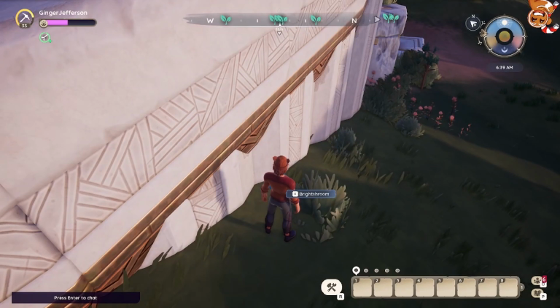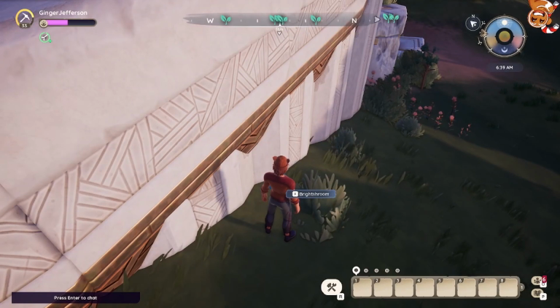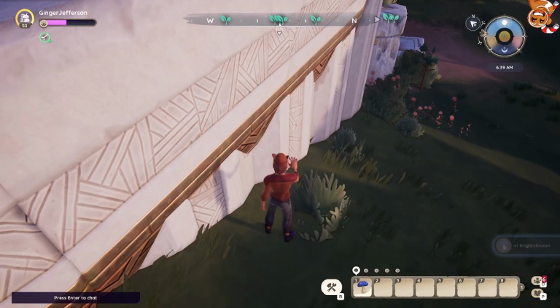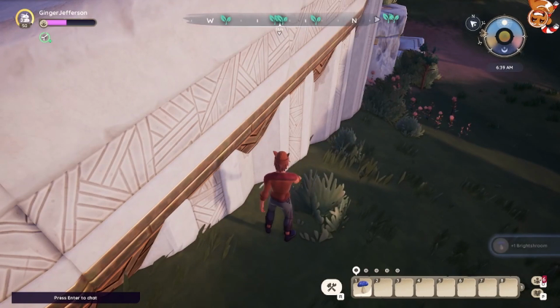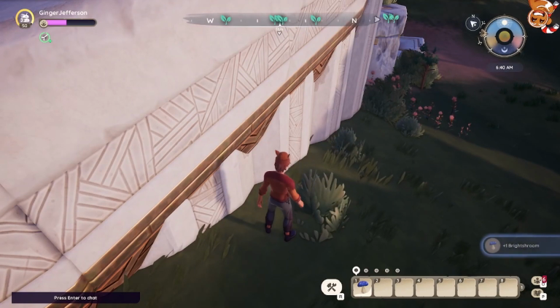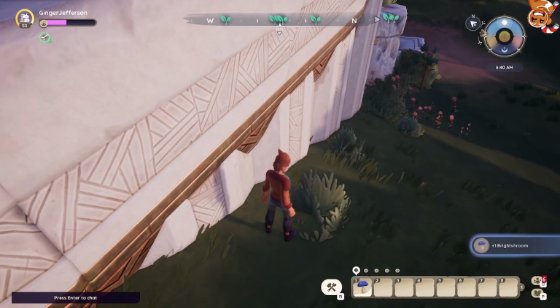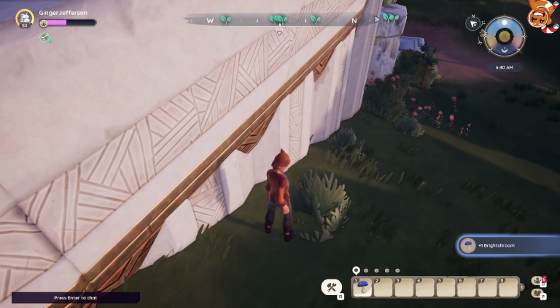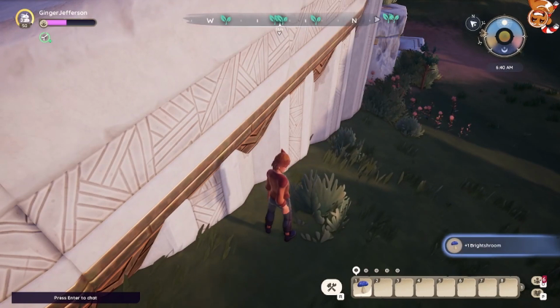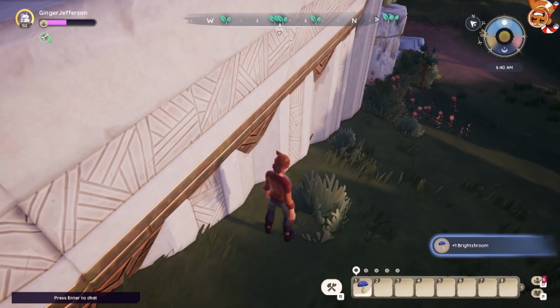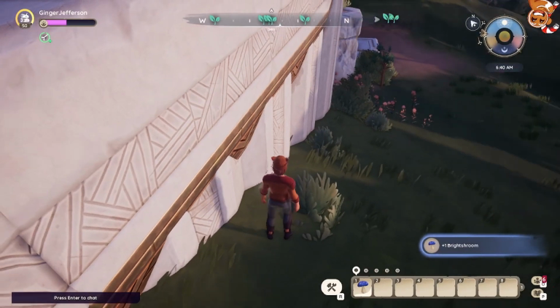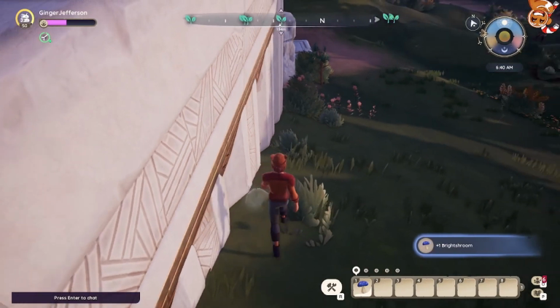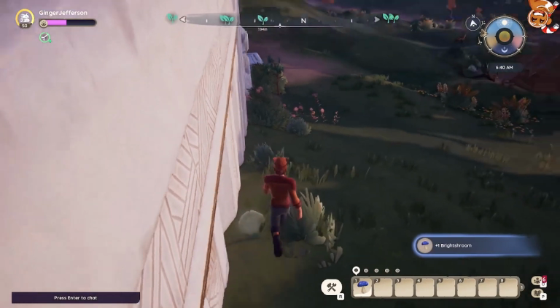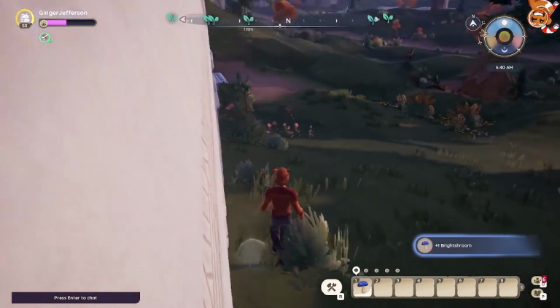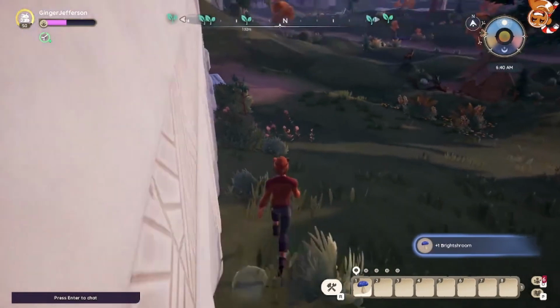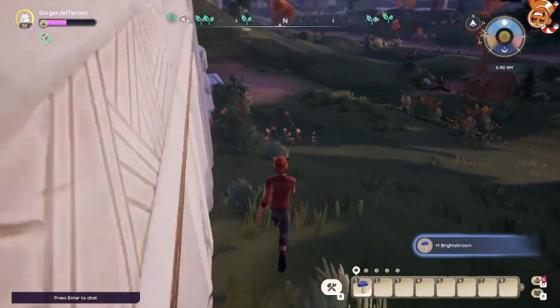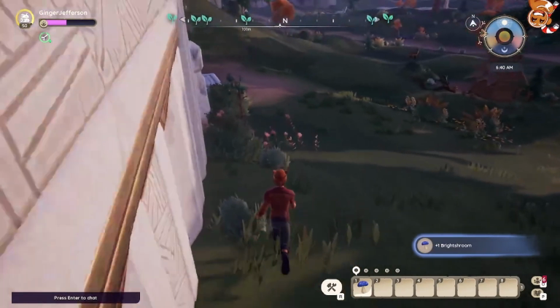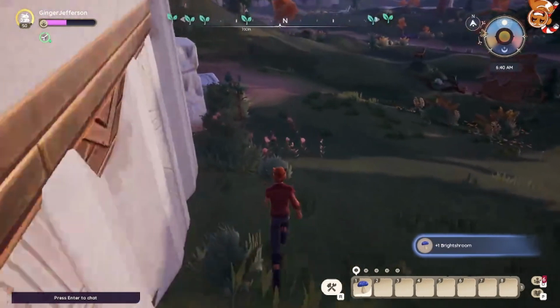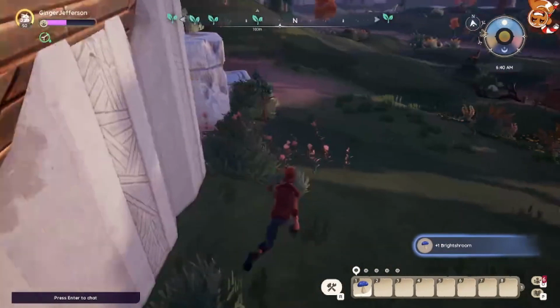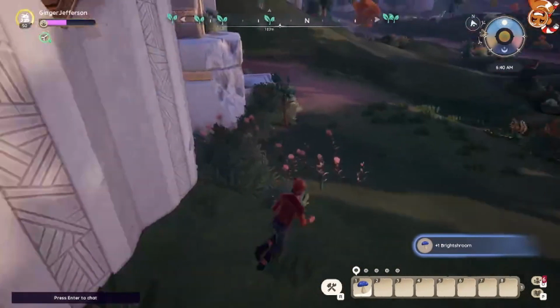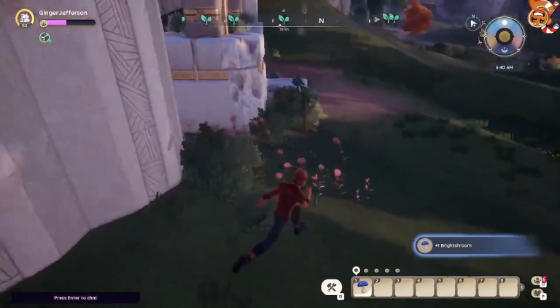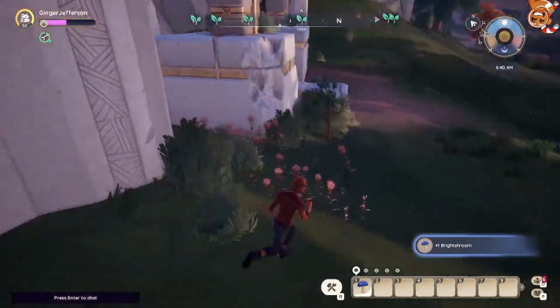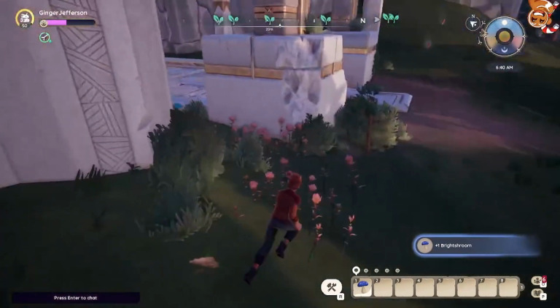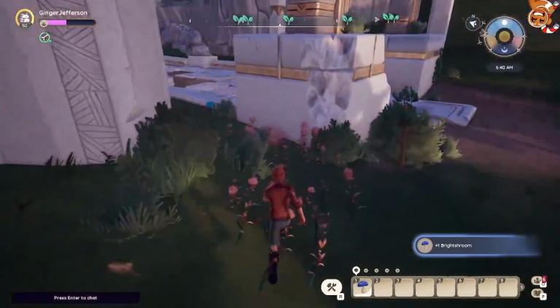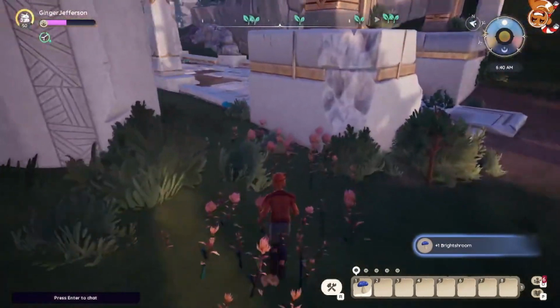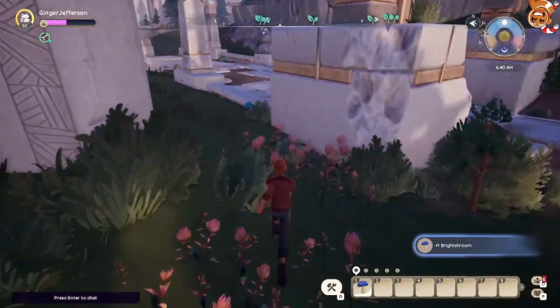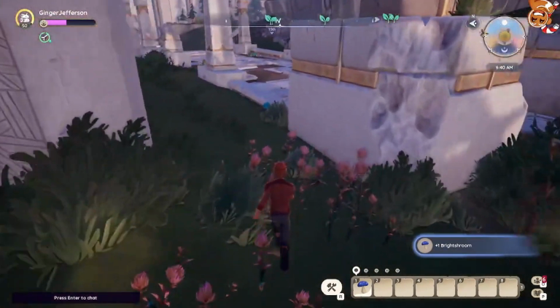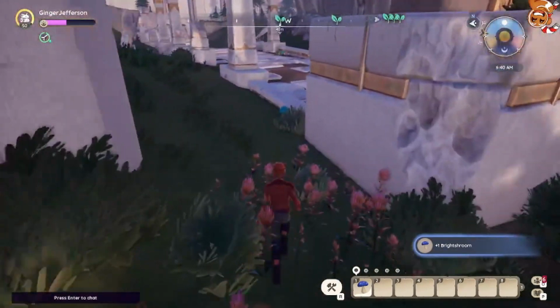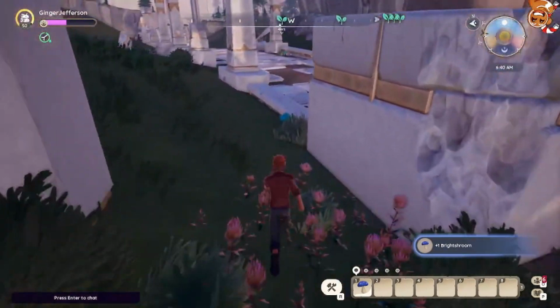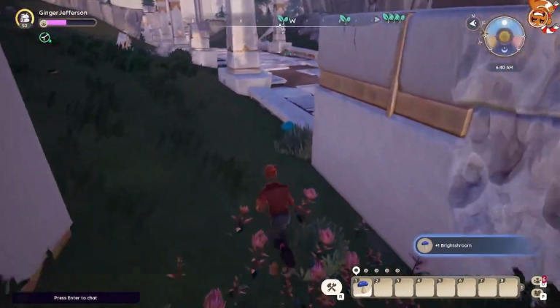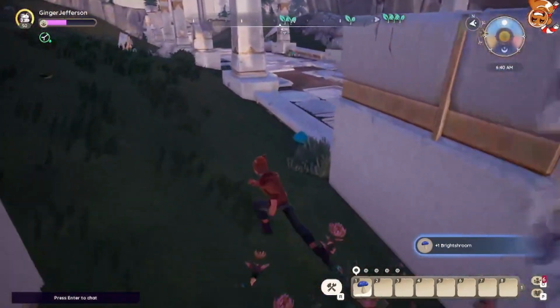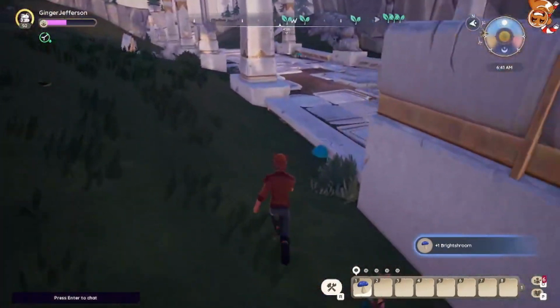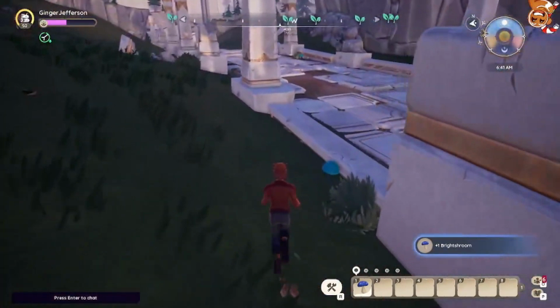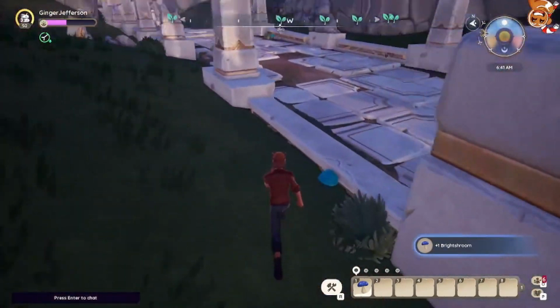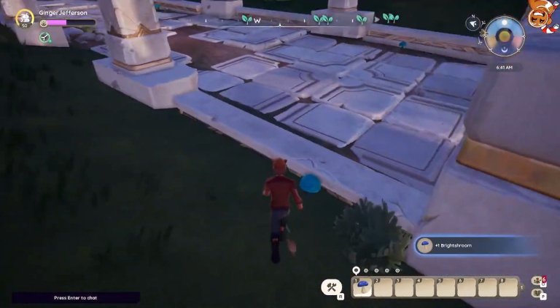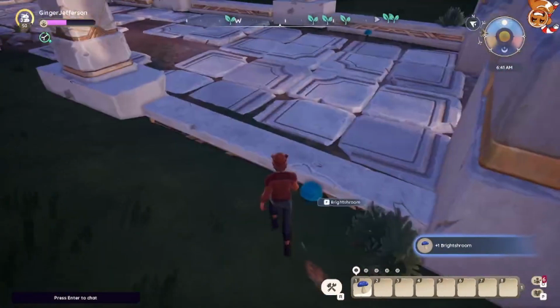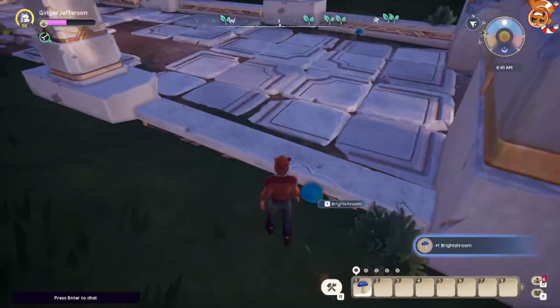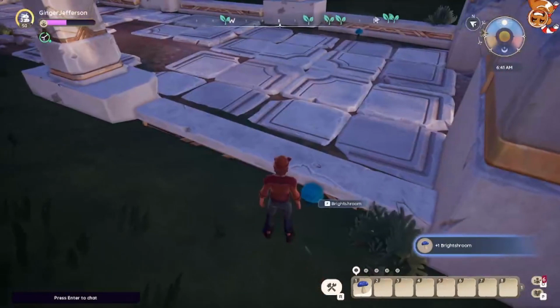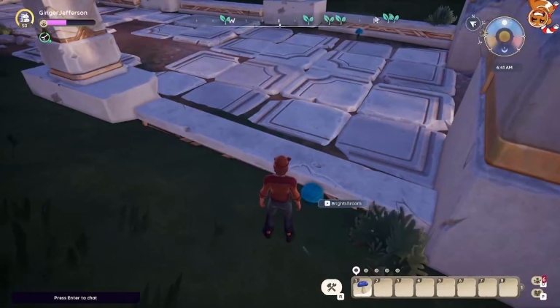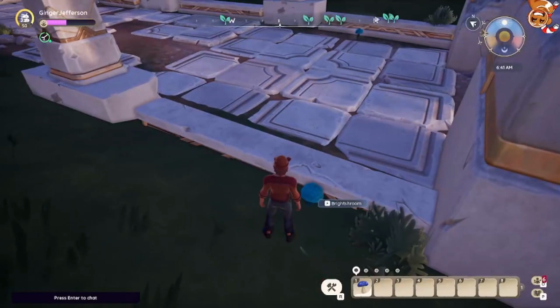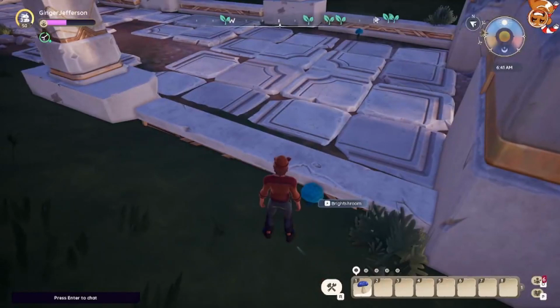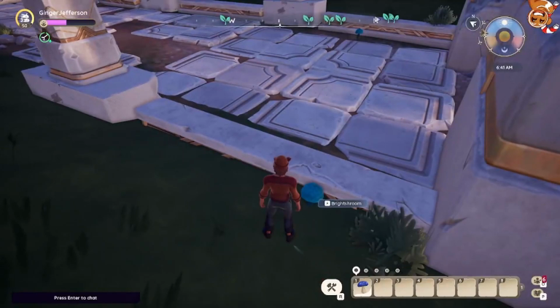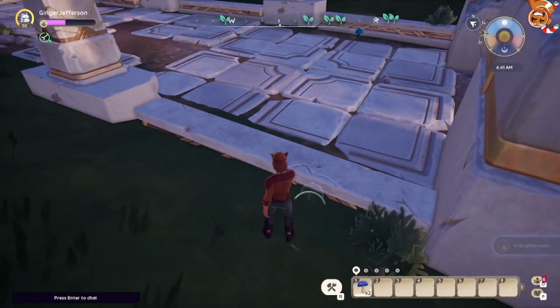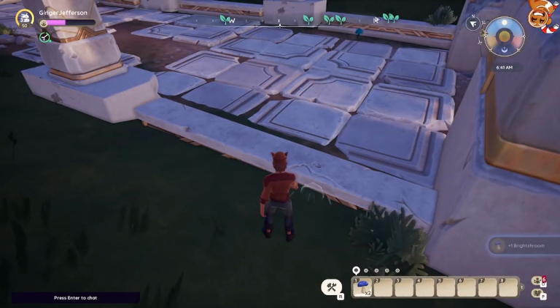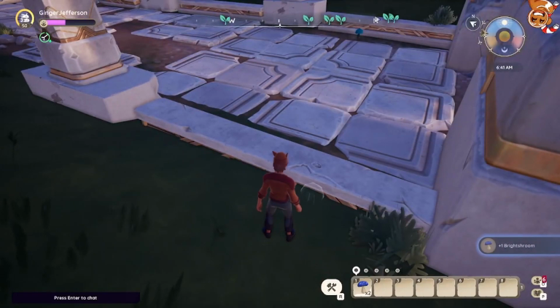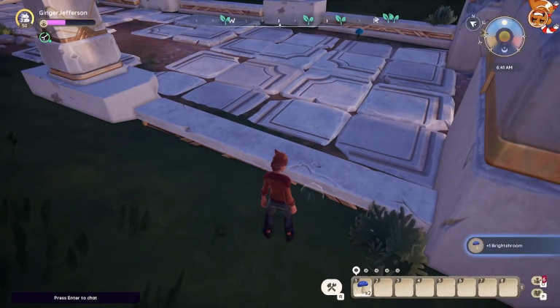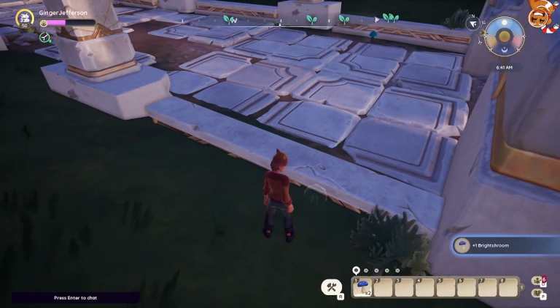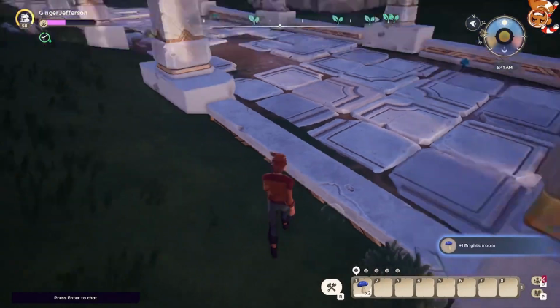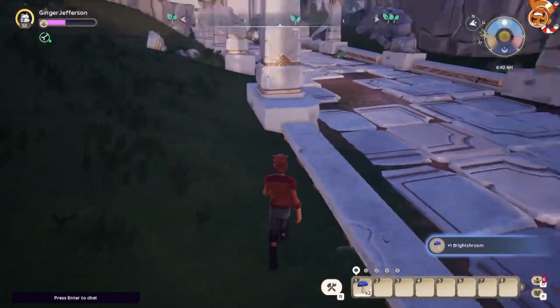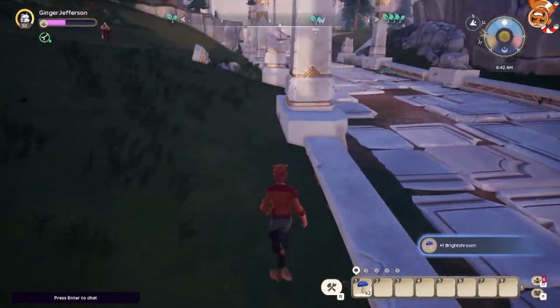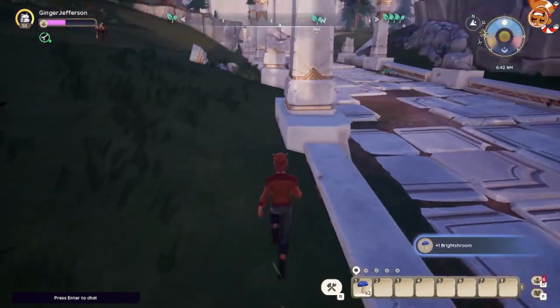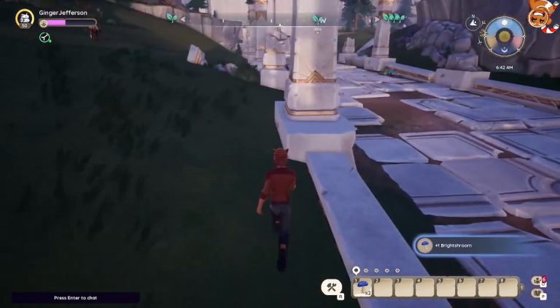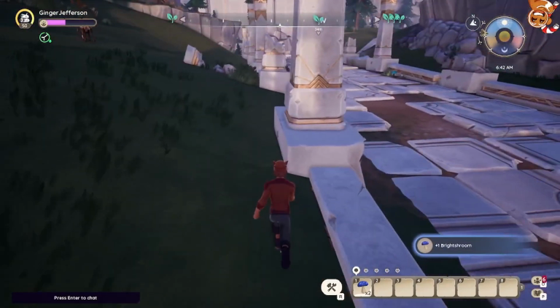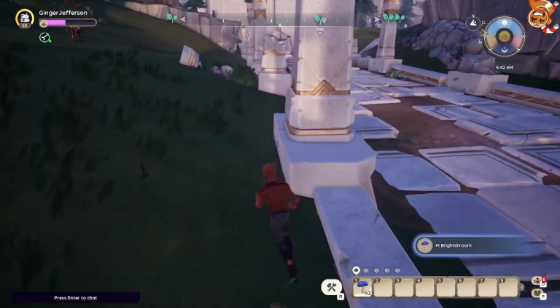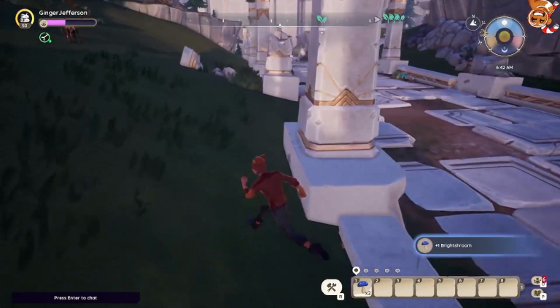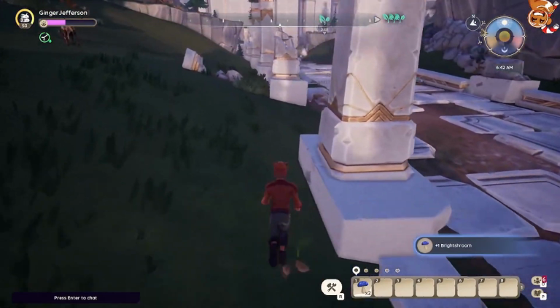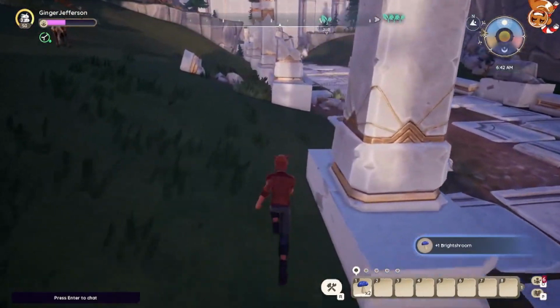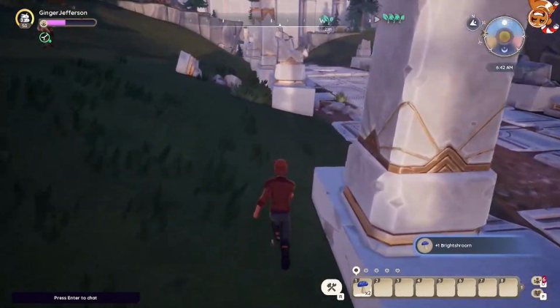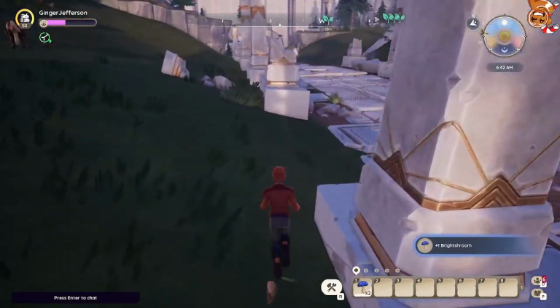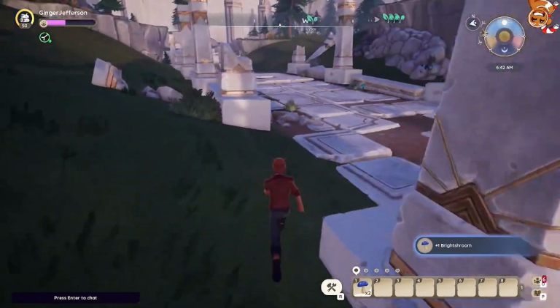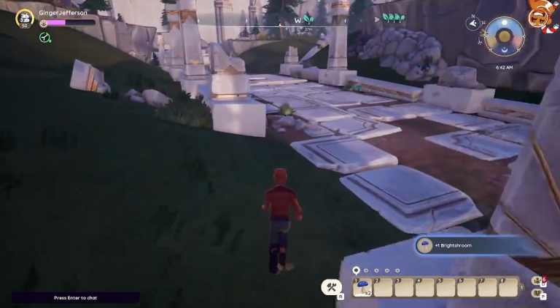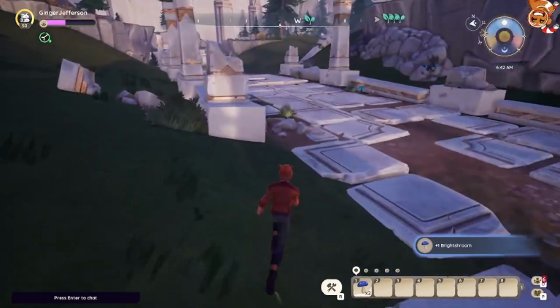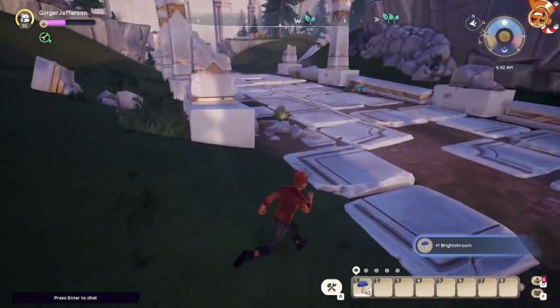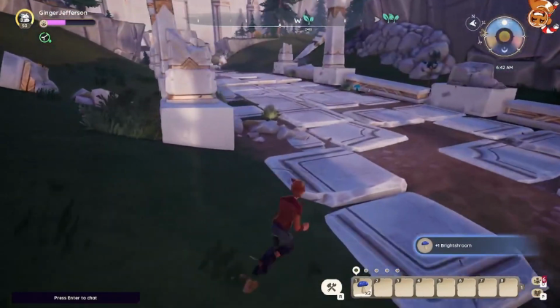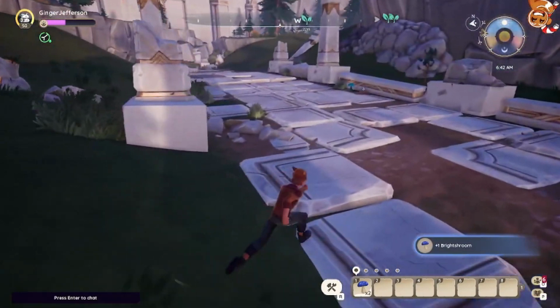Starting off it's instantly taking us to bright shrooms. These can be found anywhere around ruins. I didn't actually think that the thousand rod would have picked these up — I thought these would have been quite common.